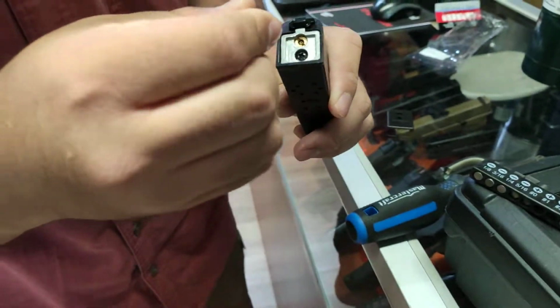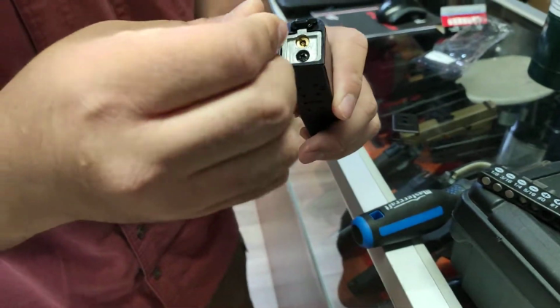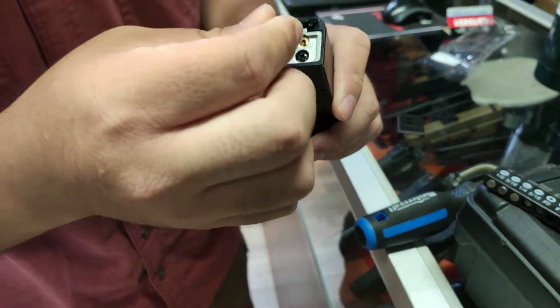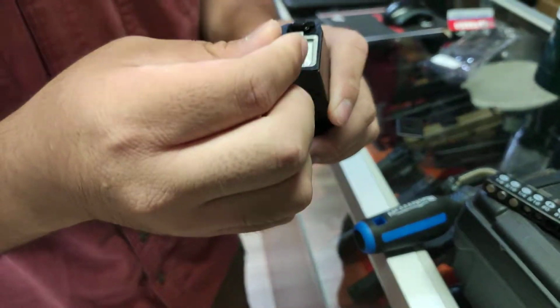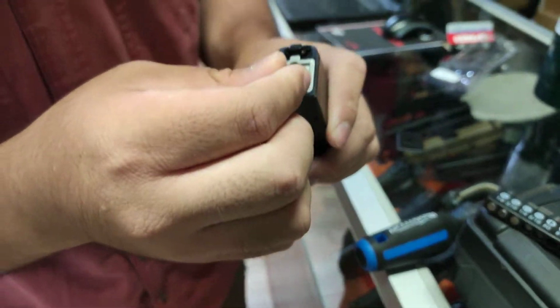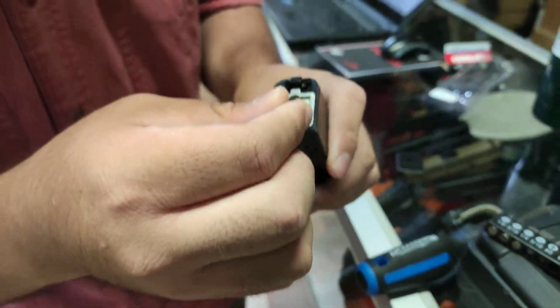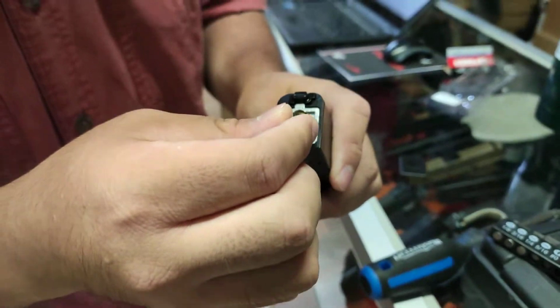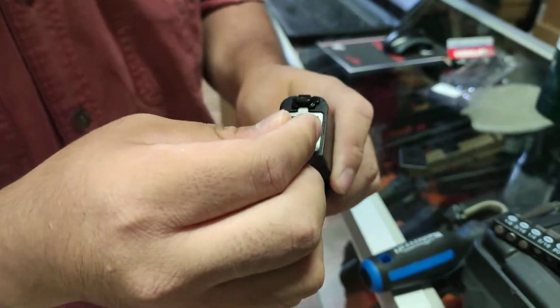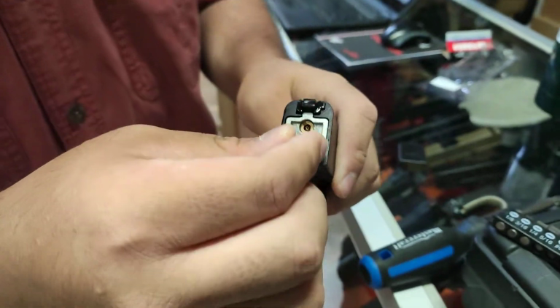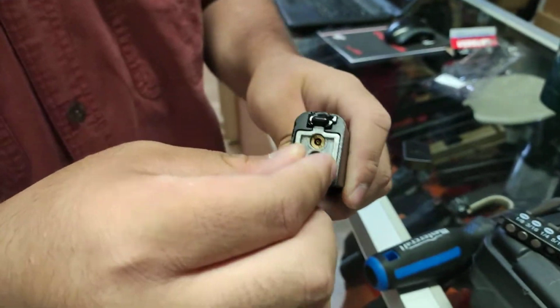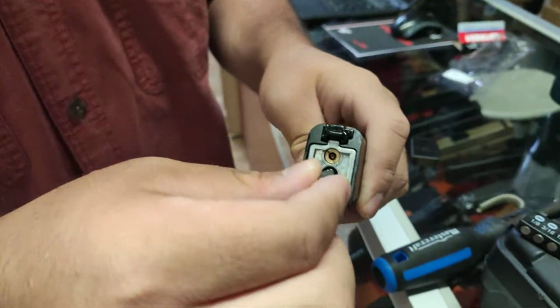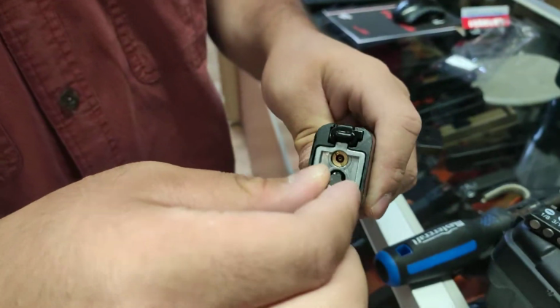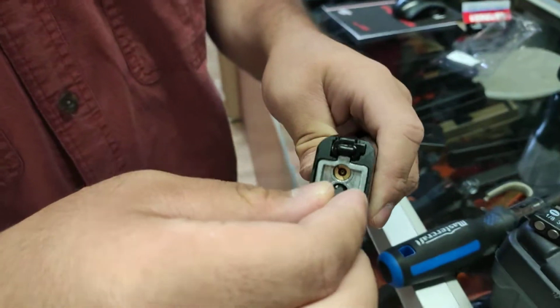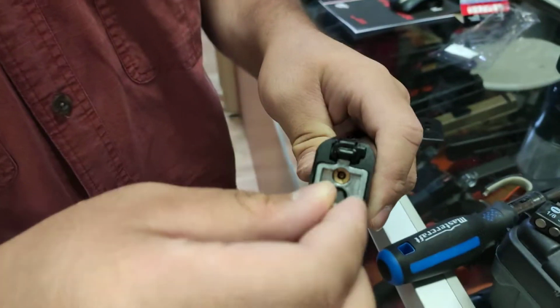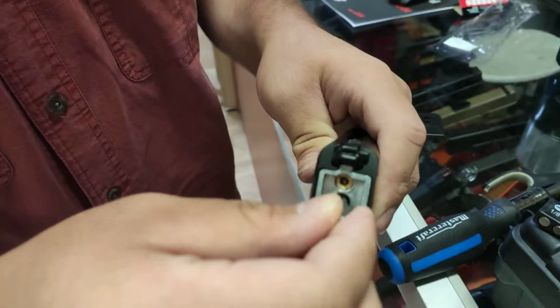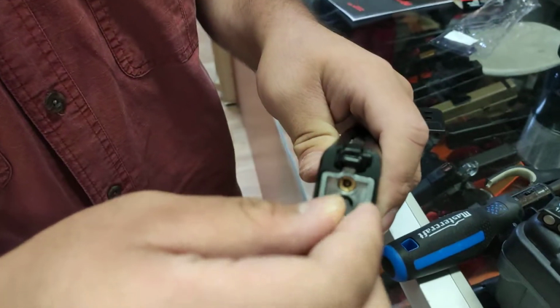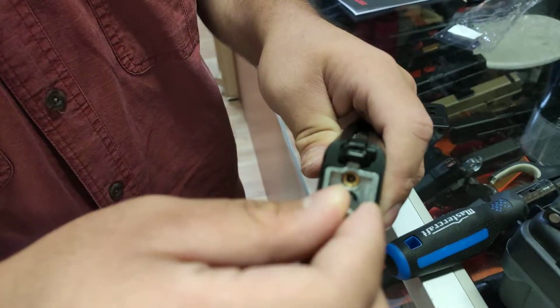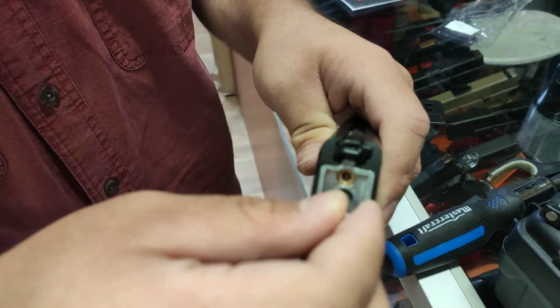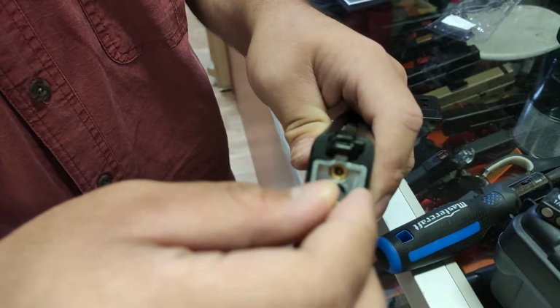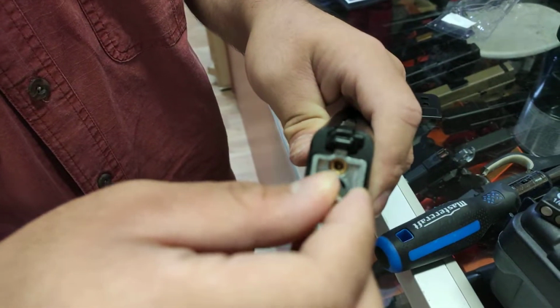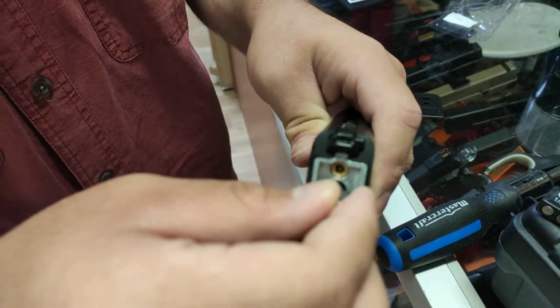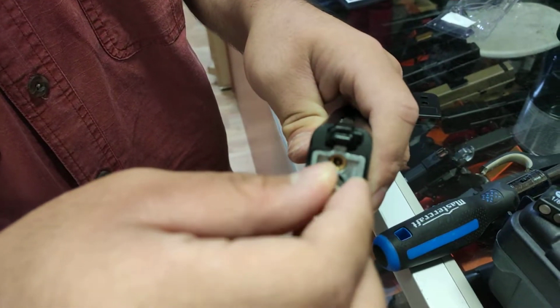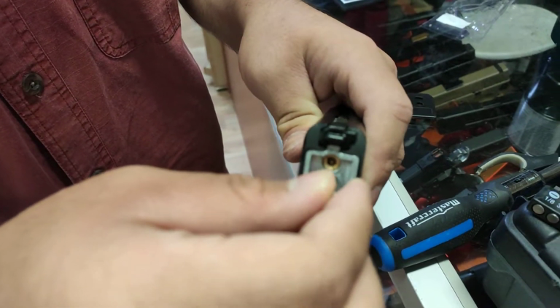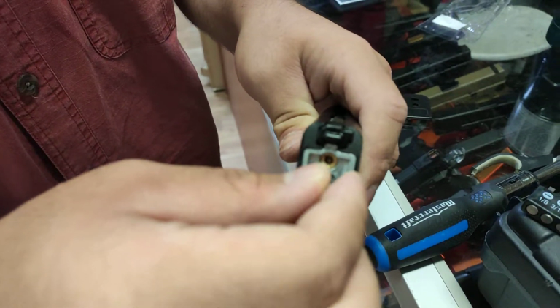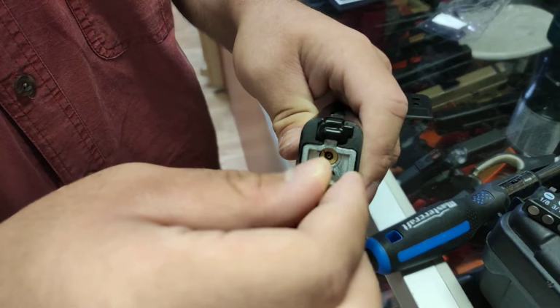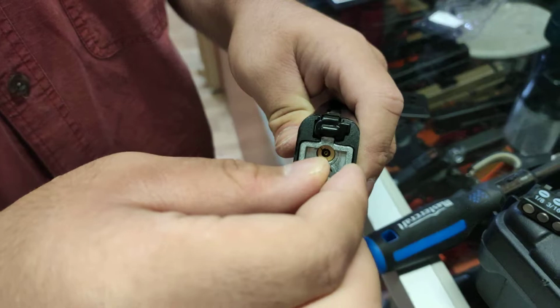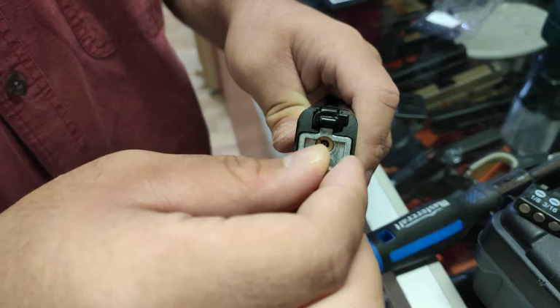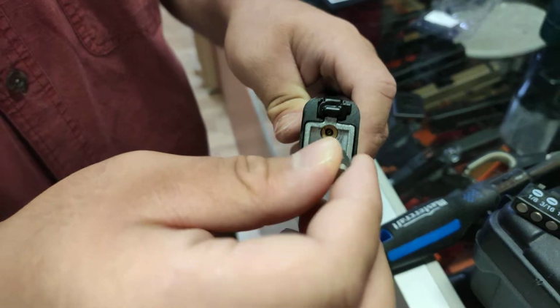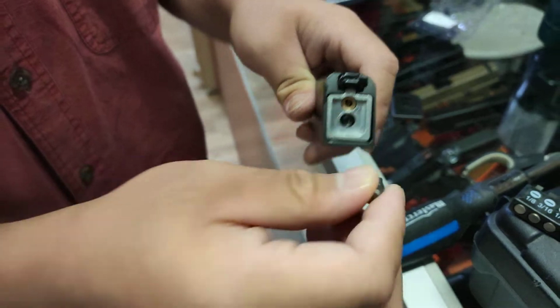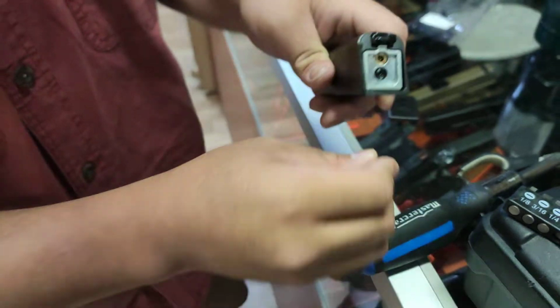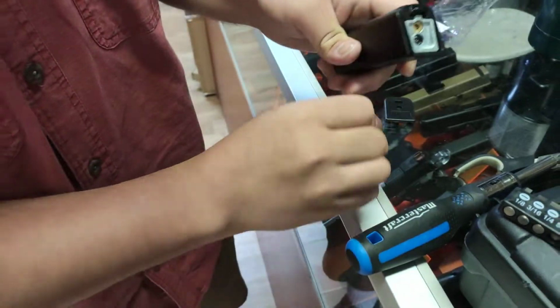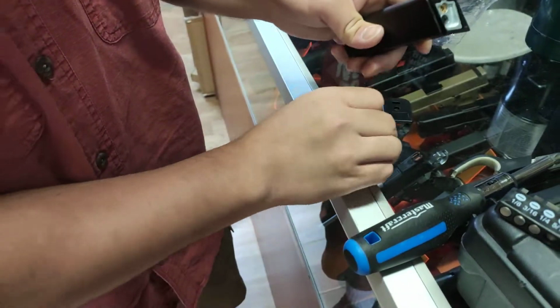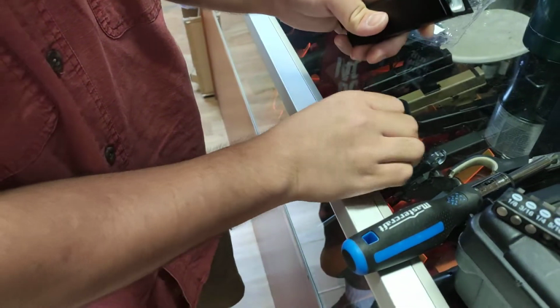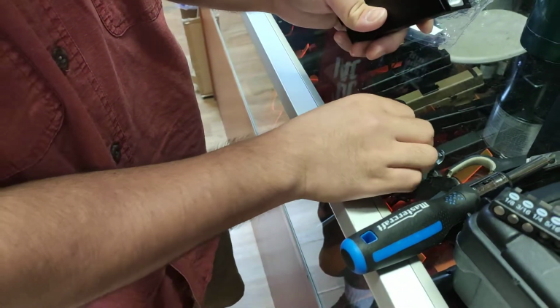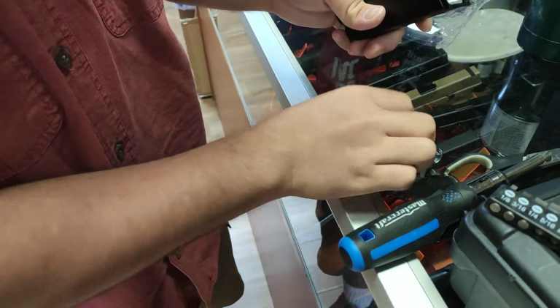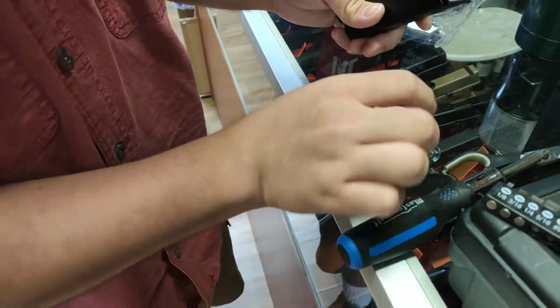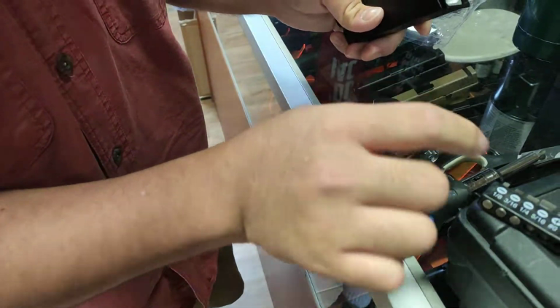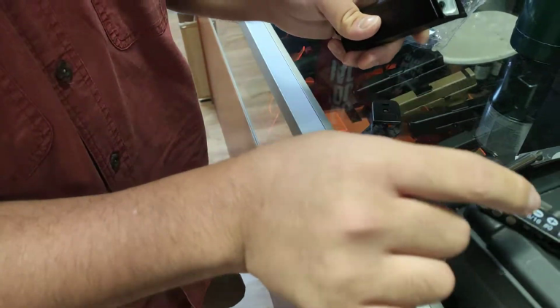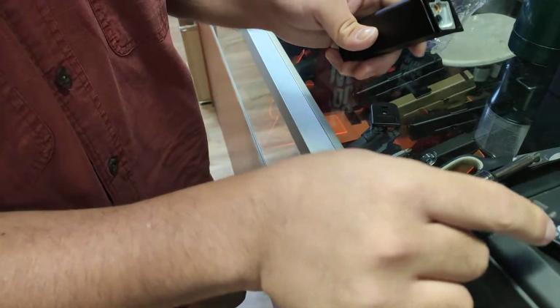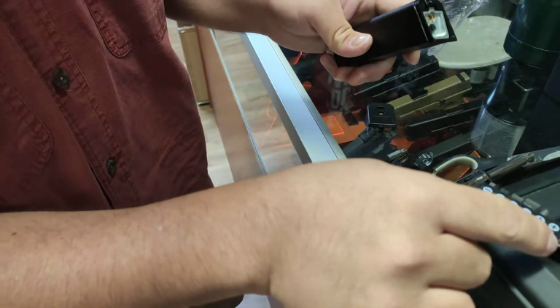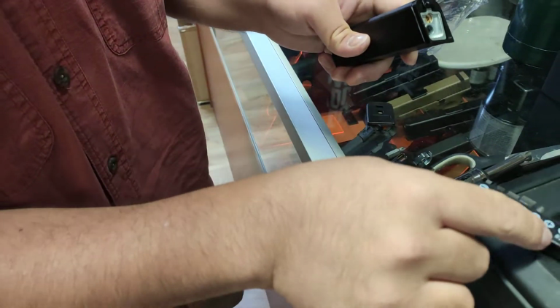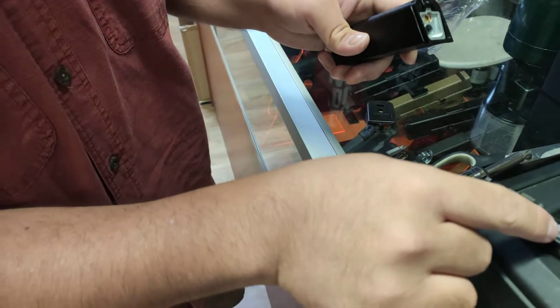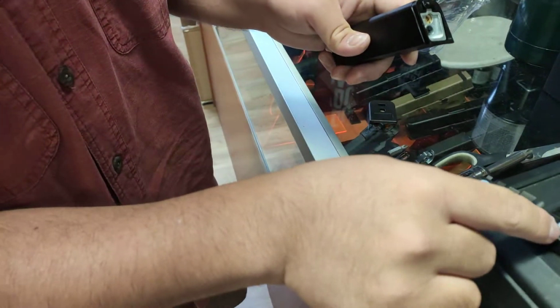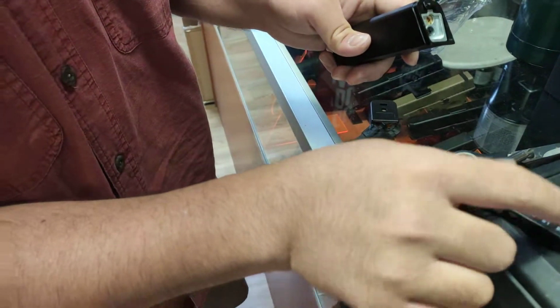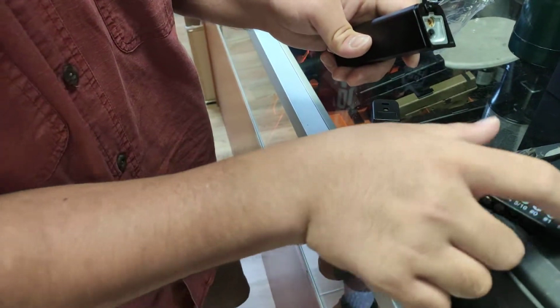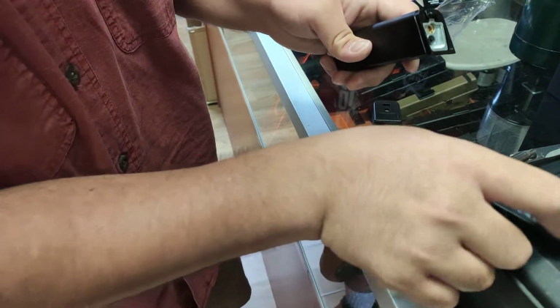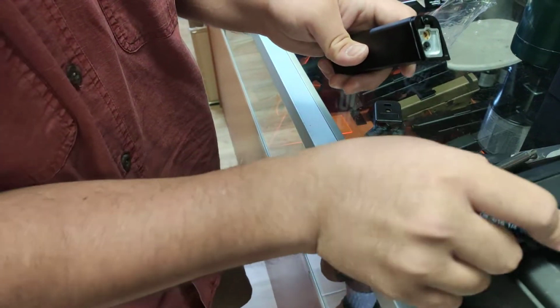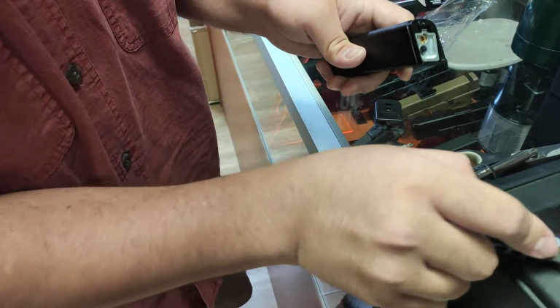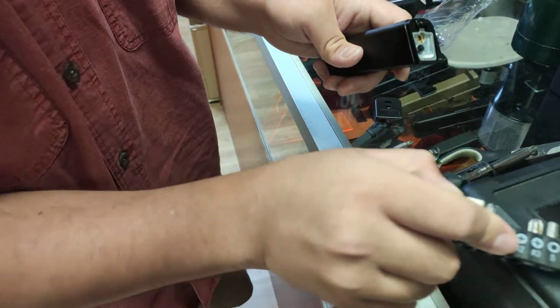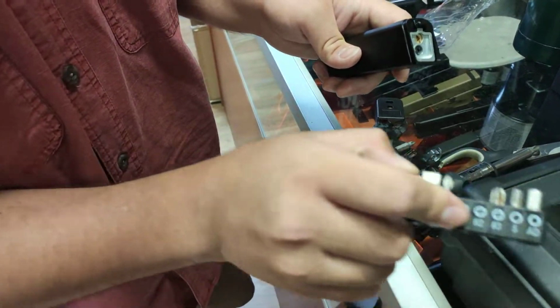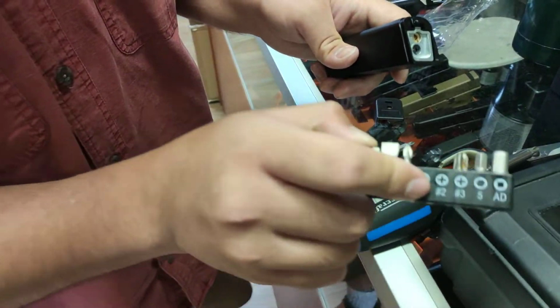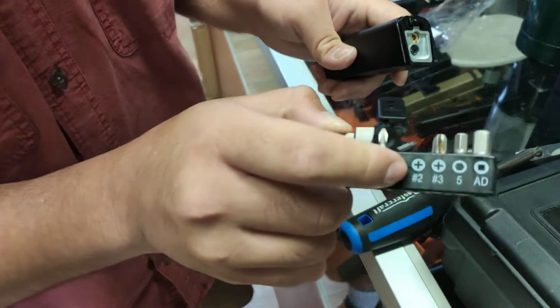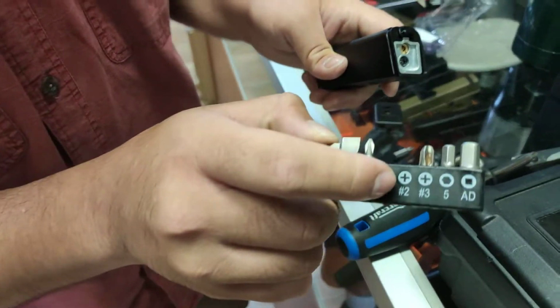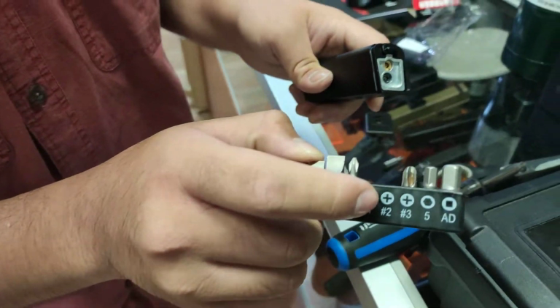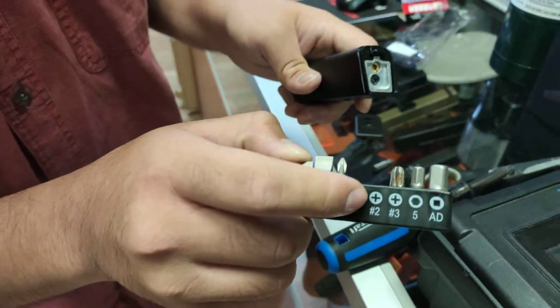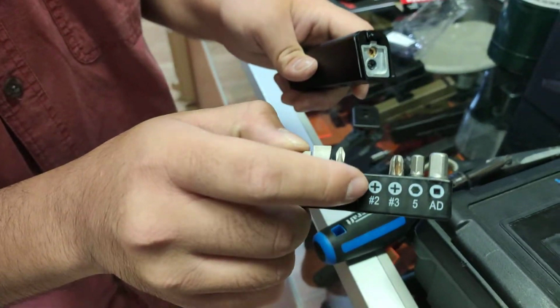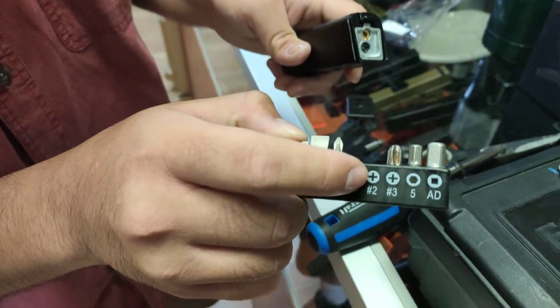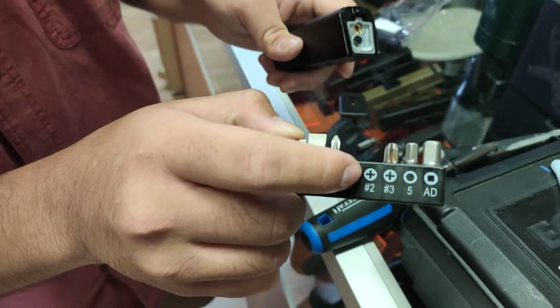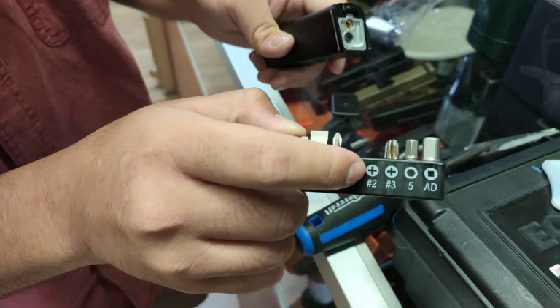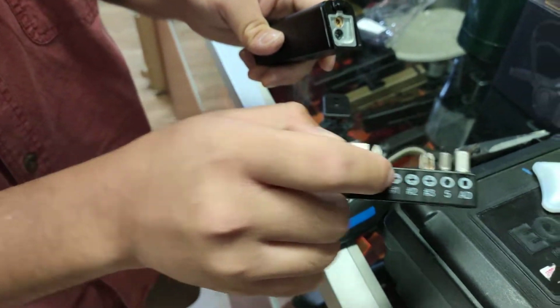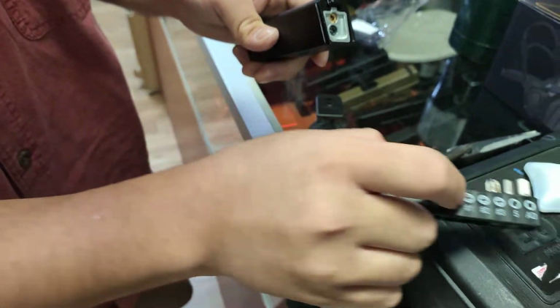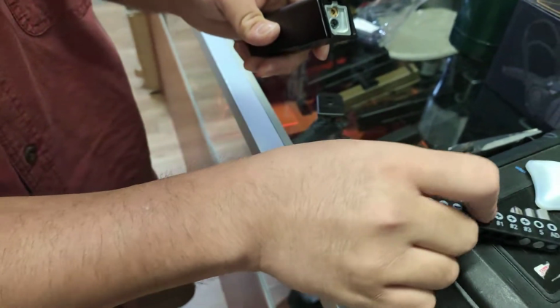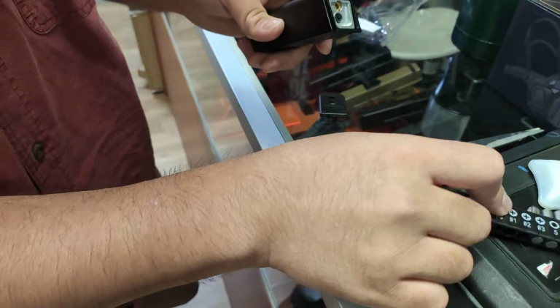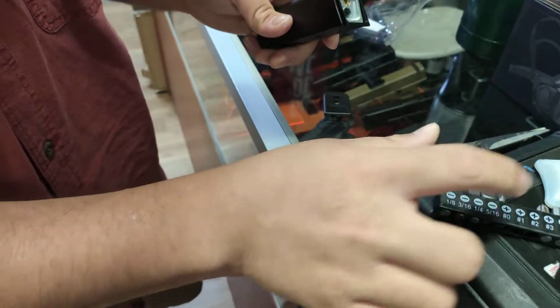It's going to move and wiggle like this, so that's no good. So get a number two Phillips head instead.